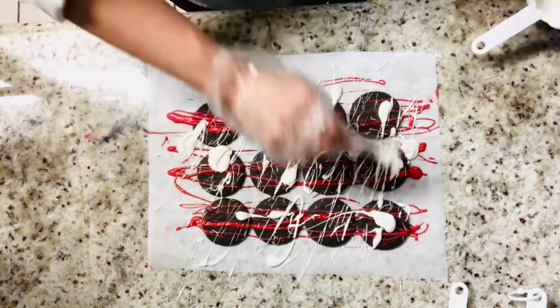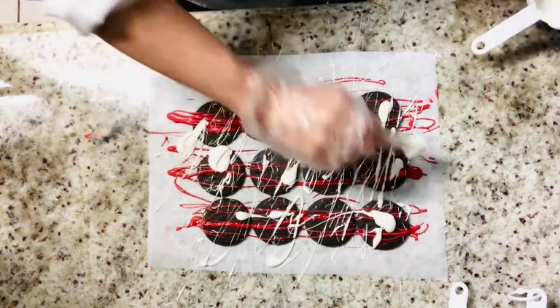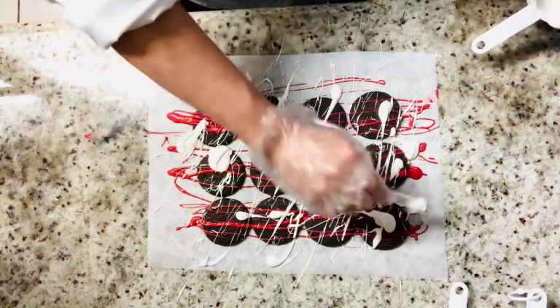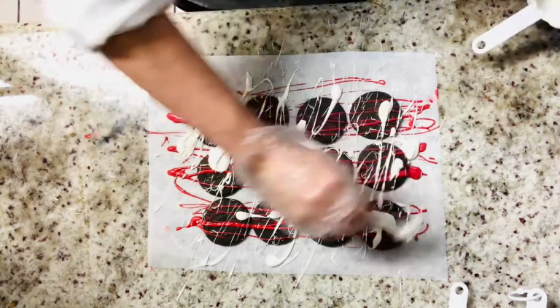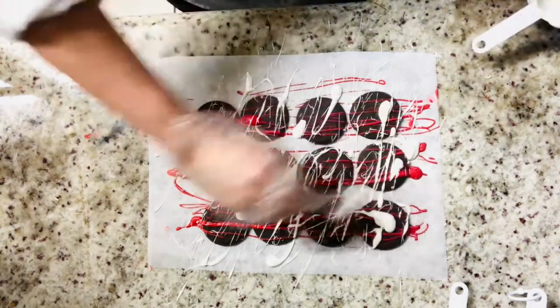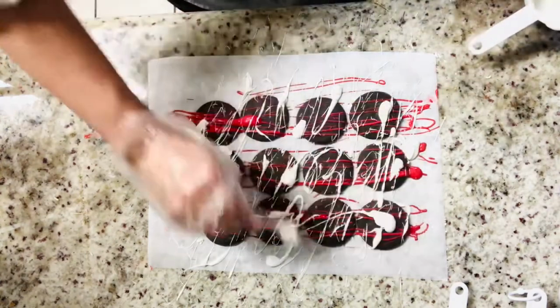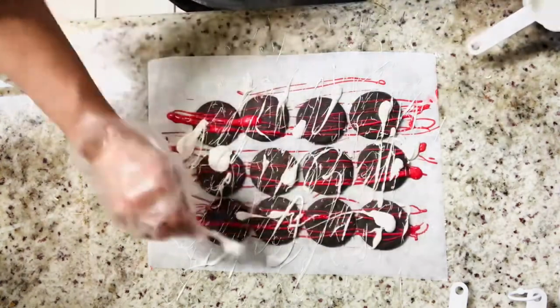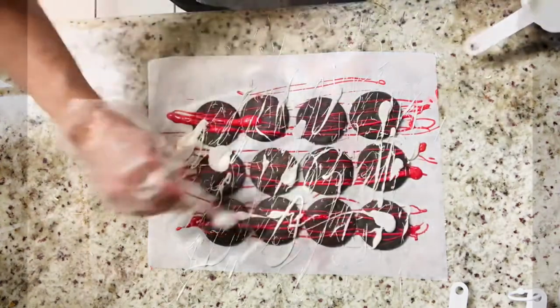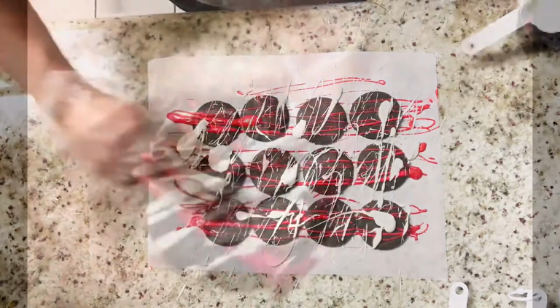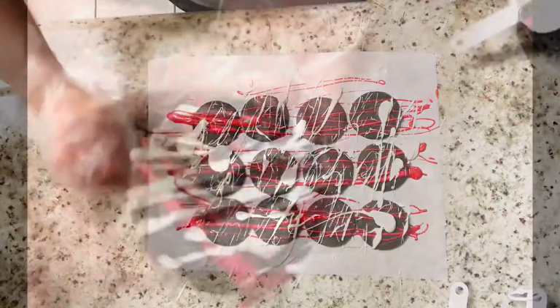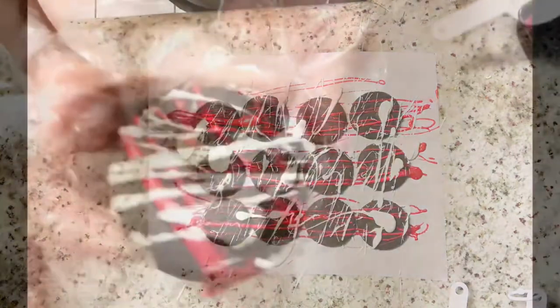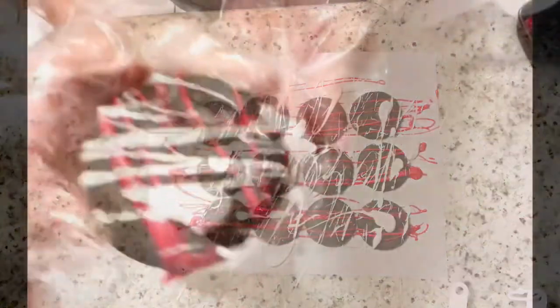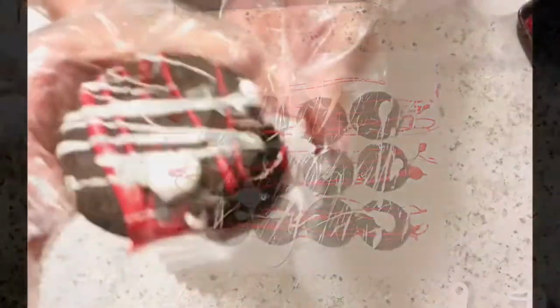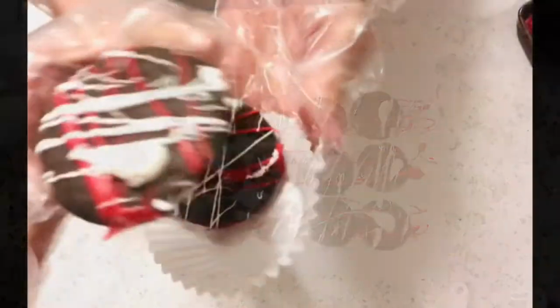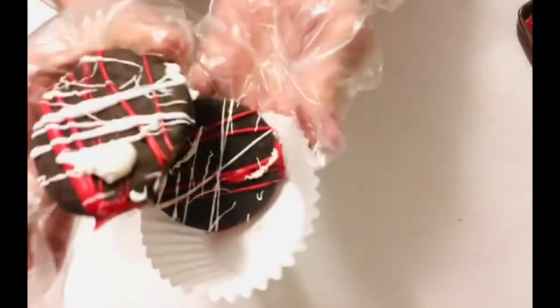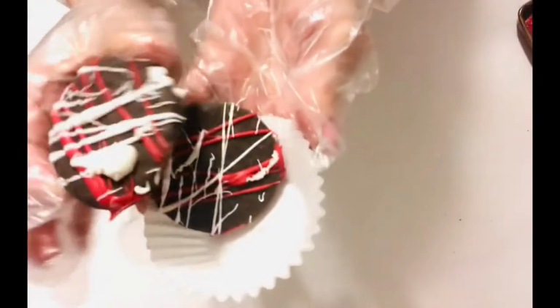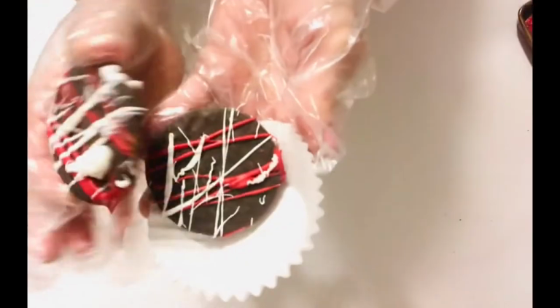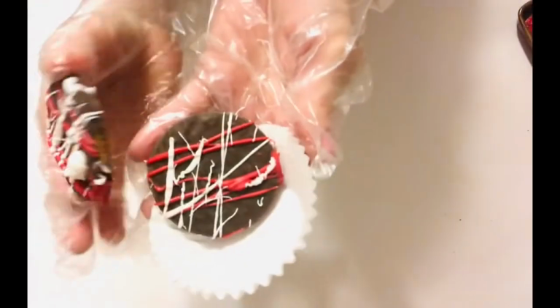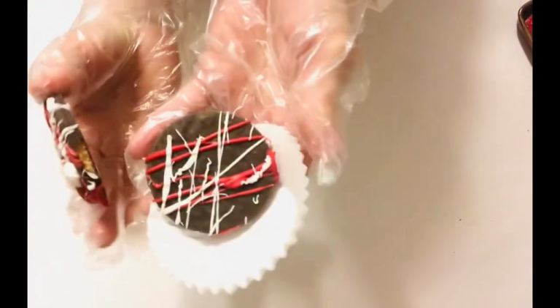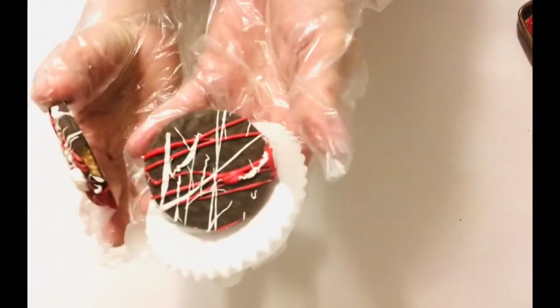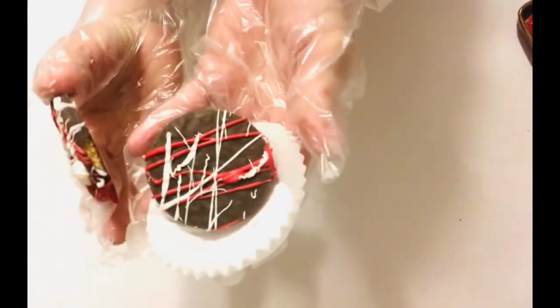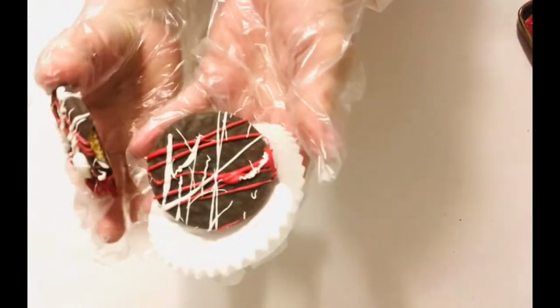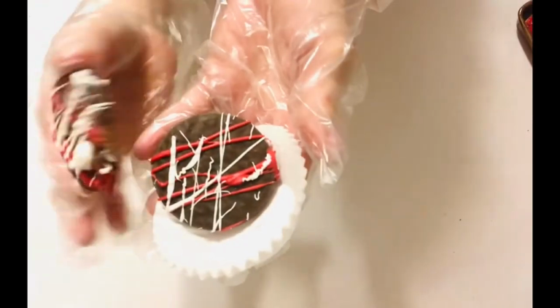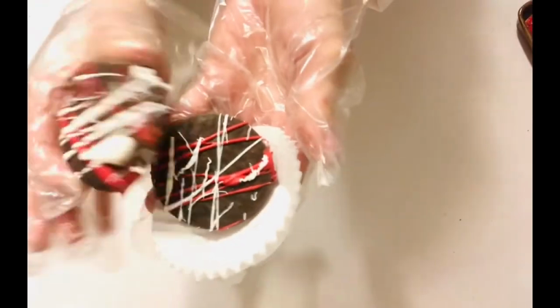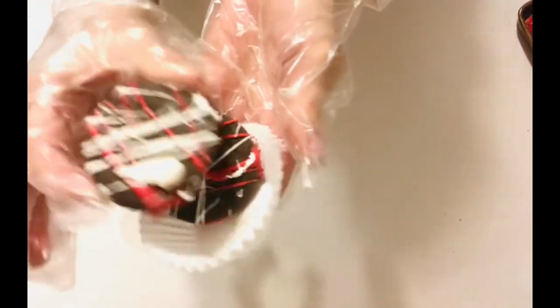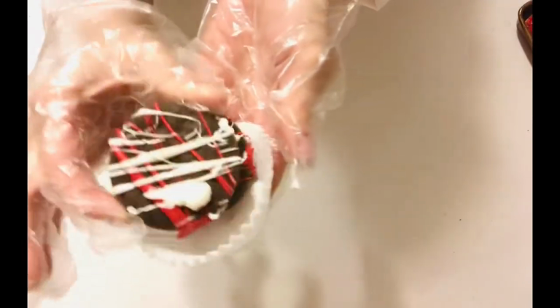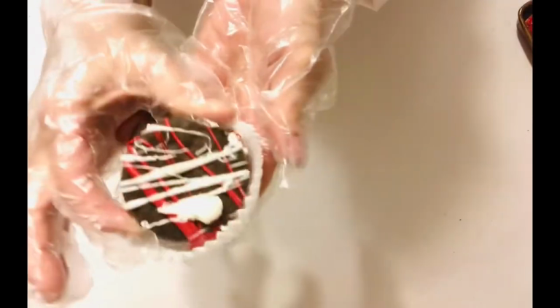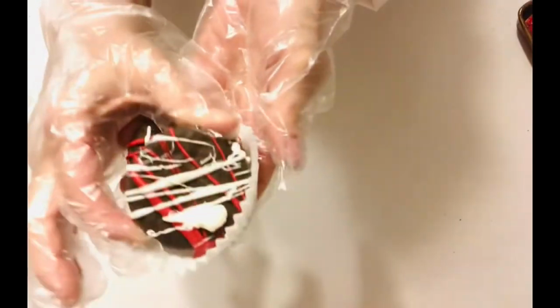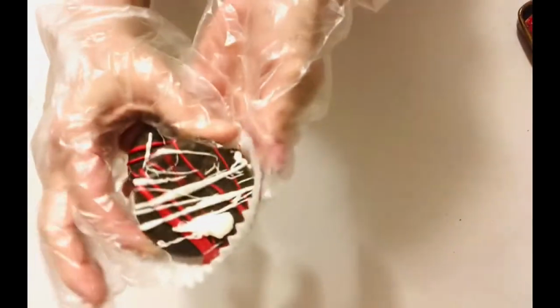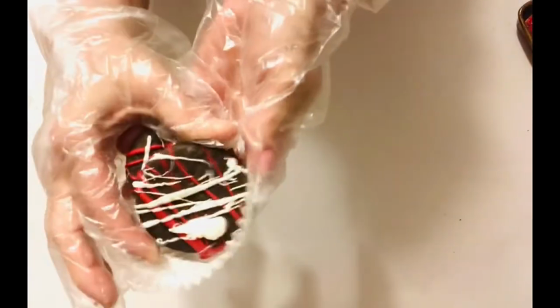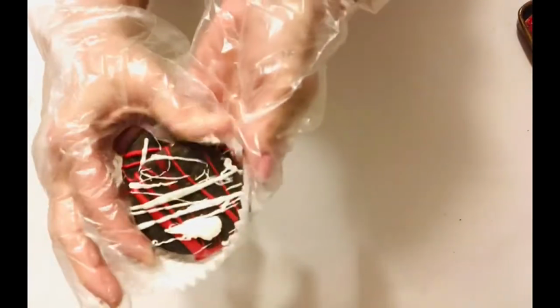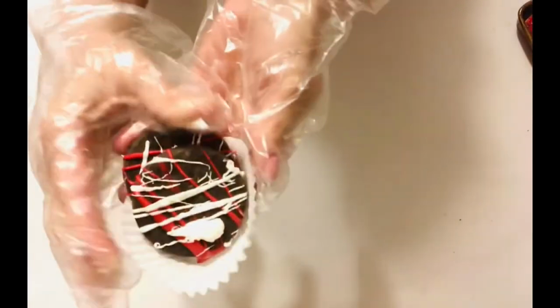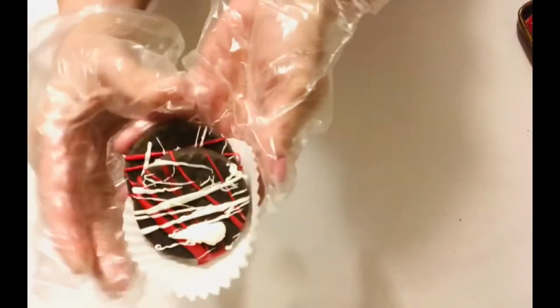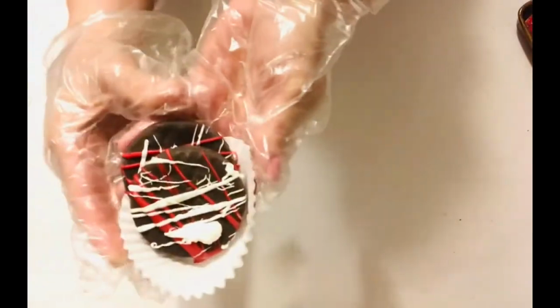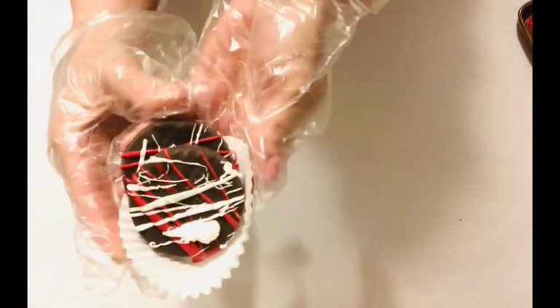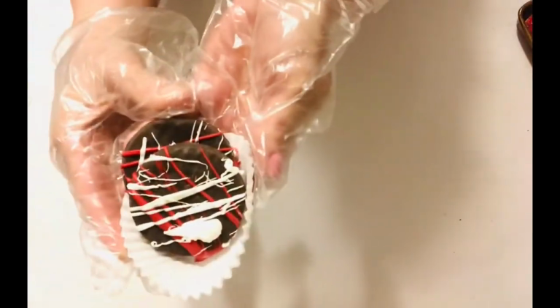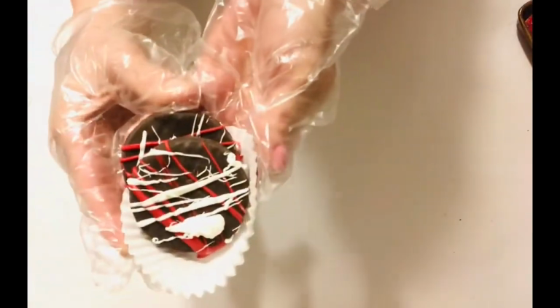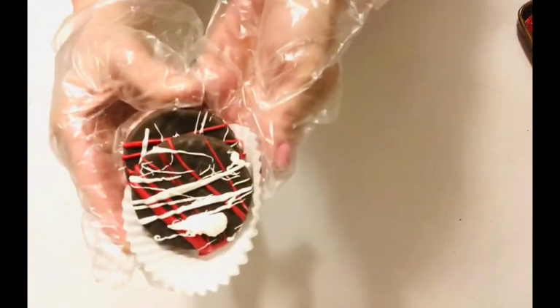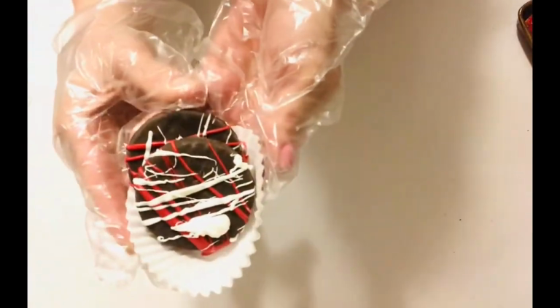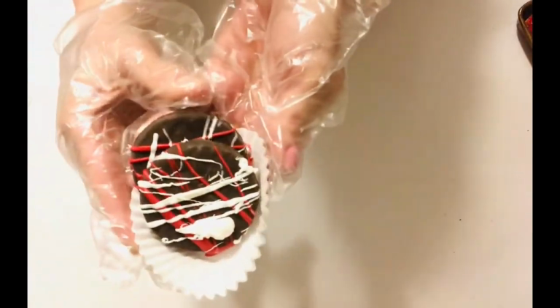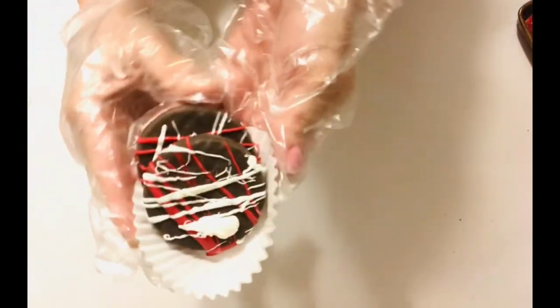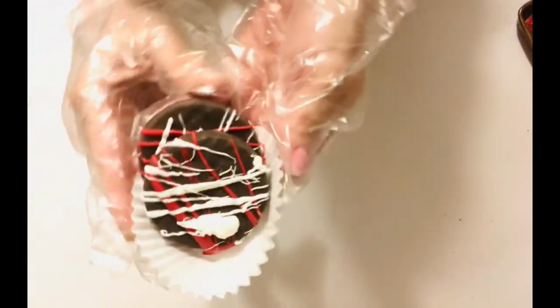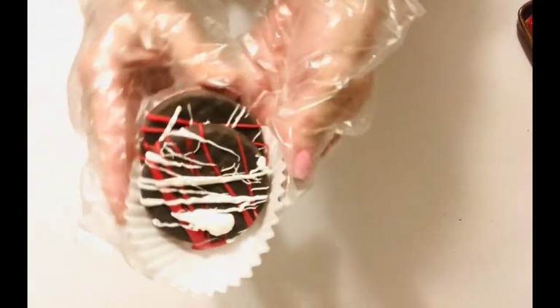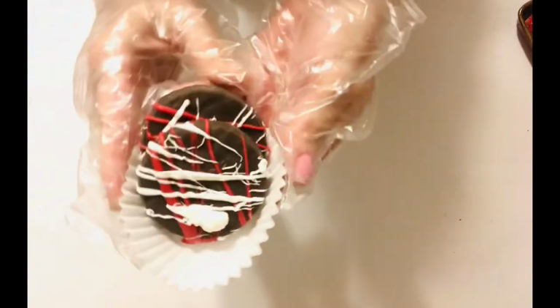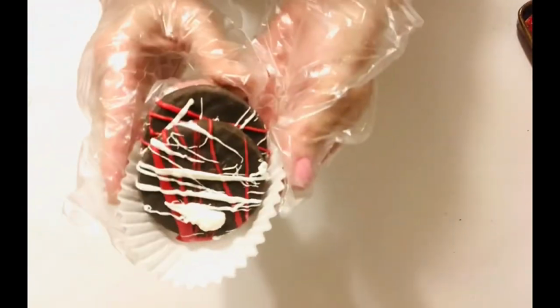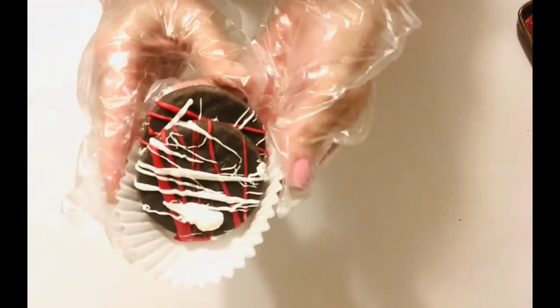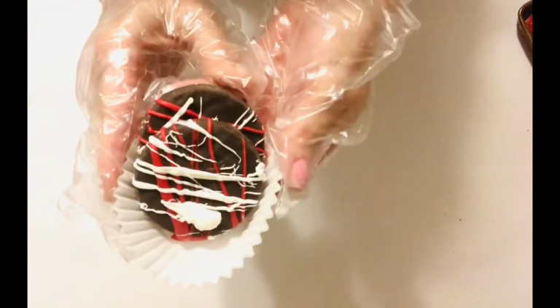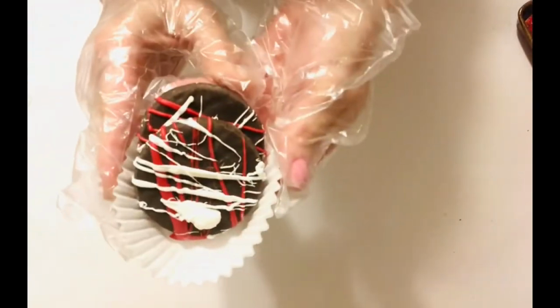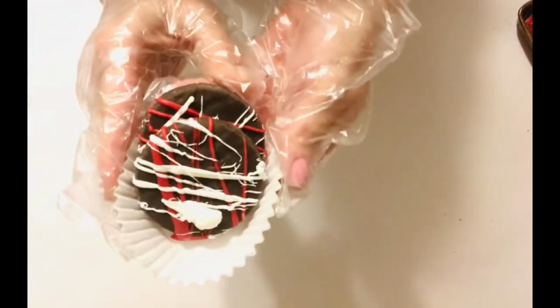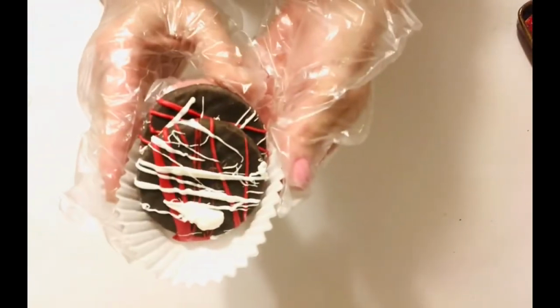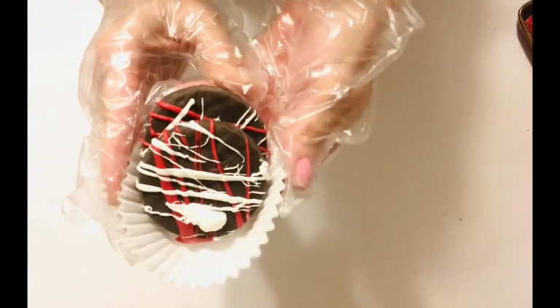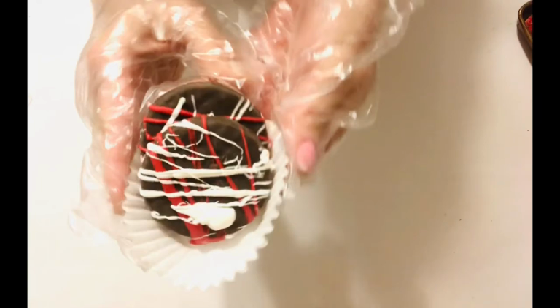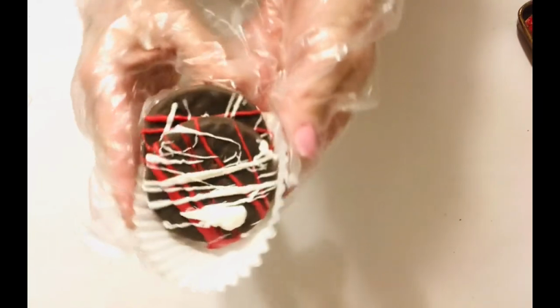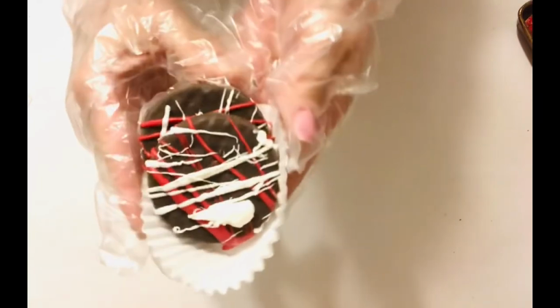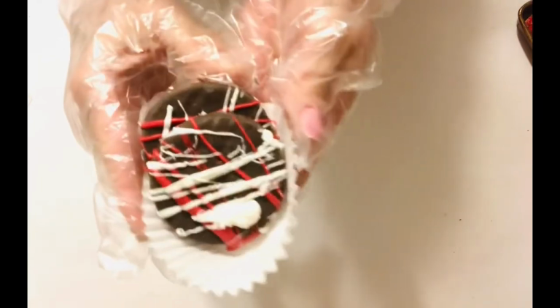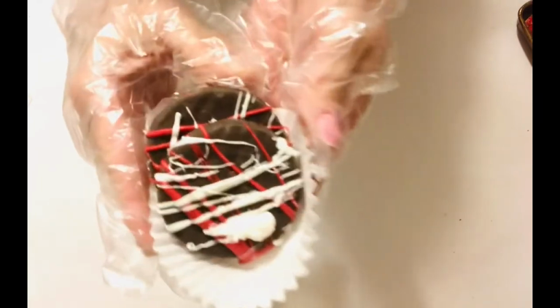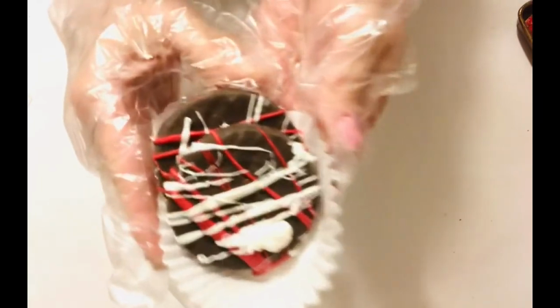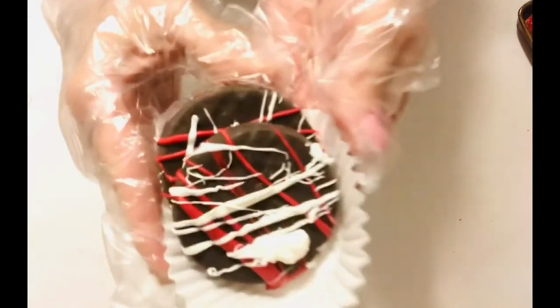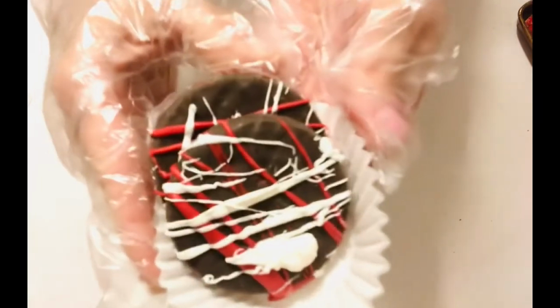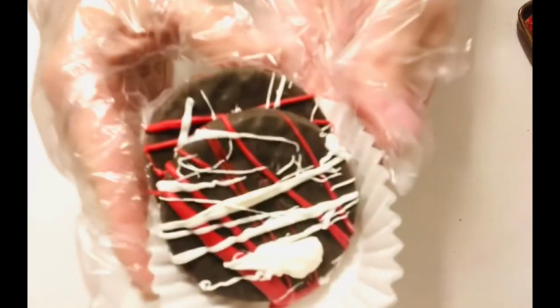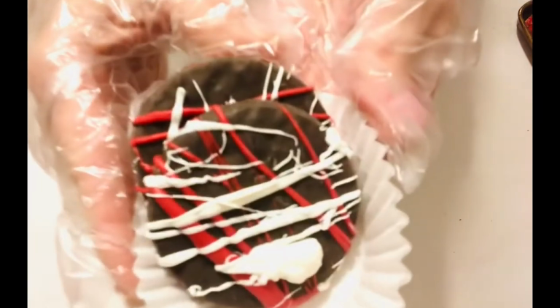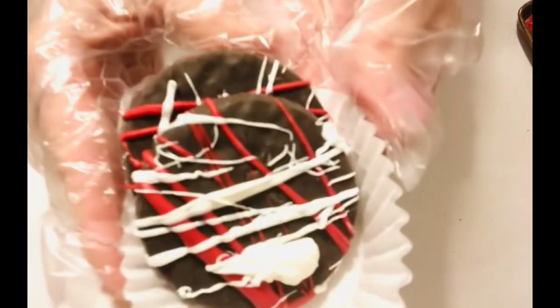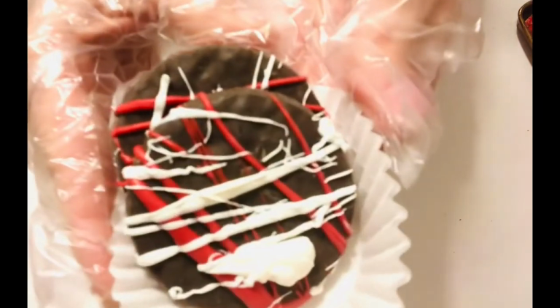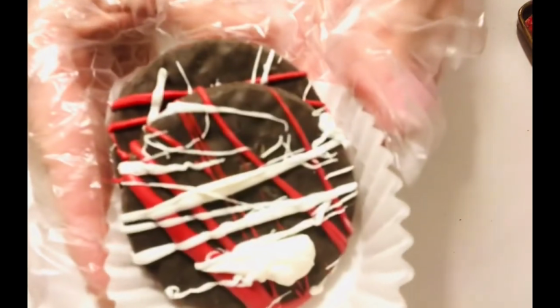To me, these really look like something you would buy at a high-end bakery, and we paid so much less for them.